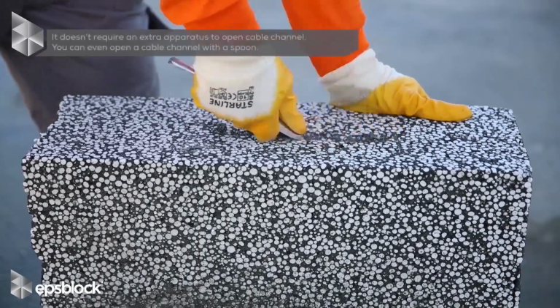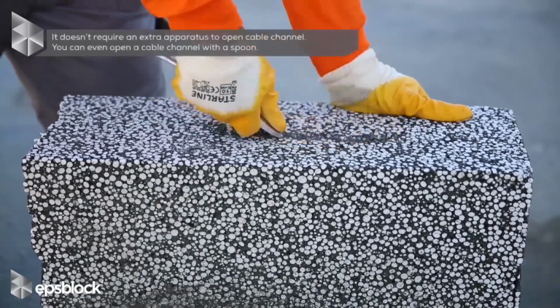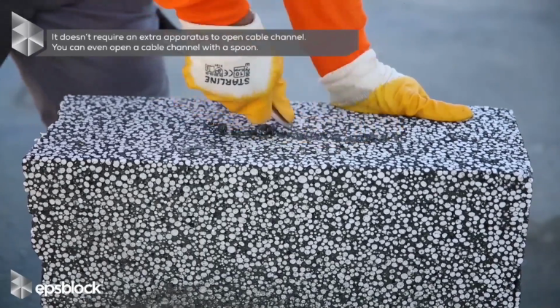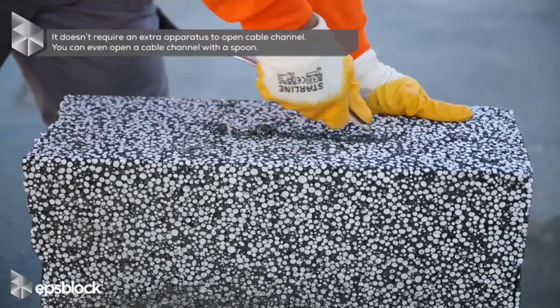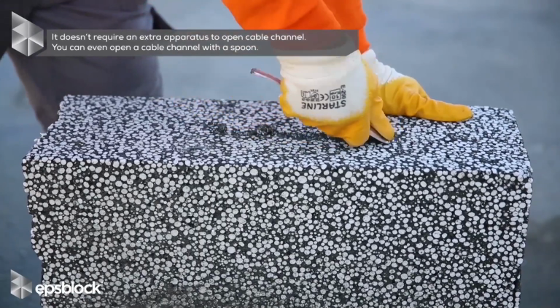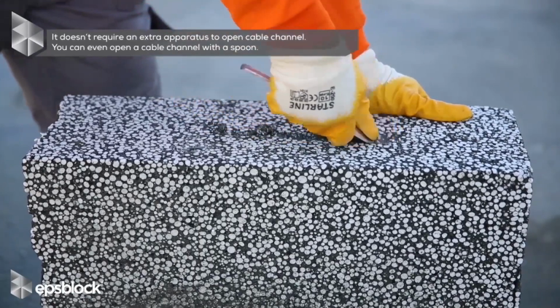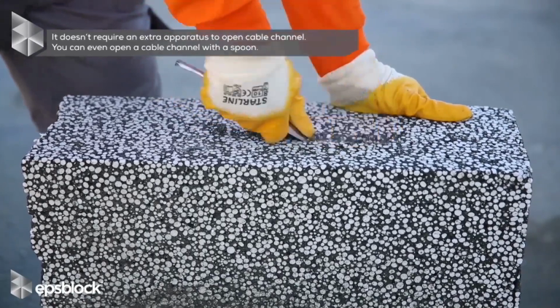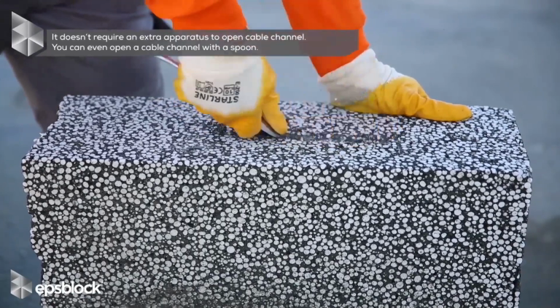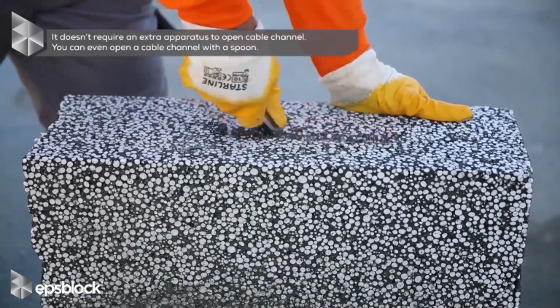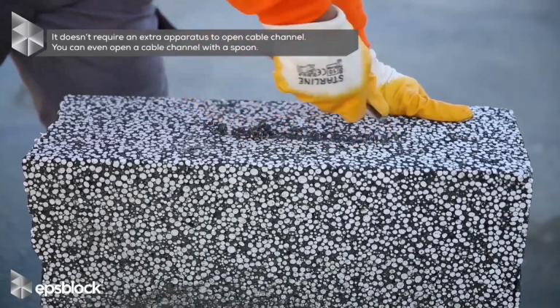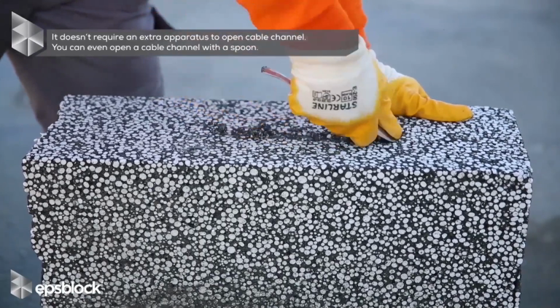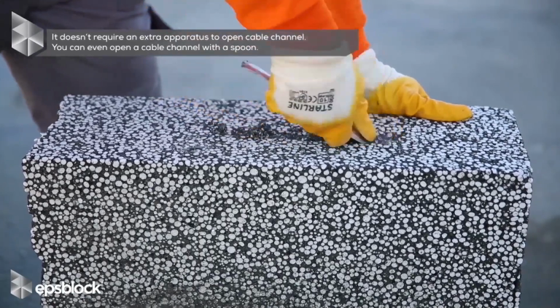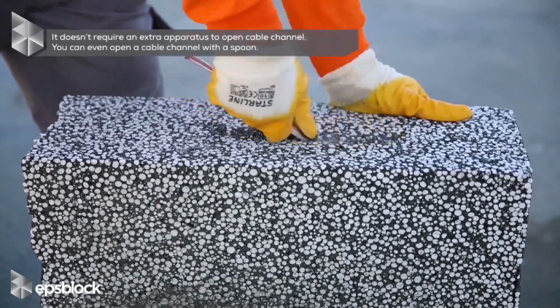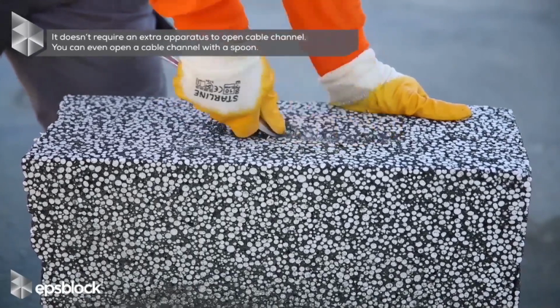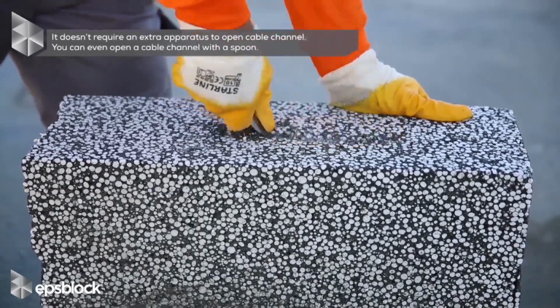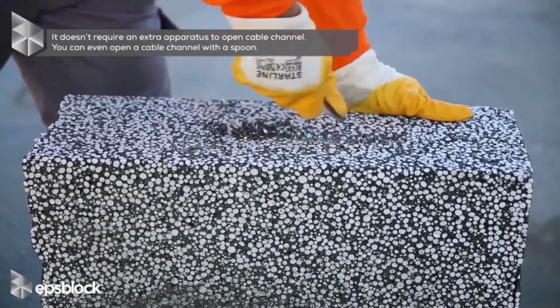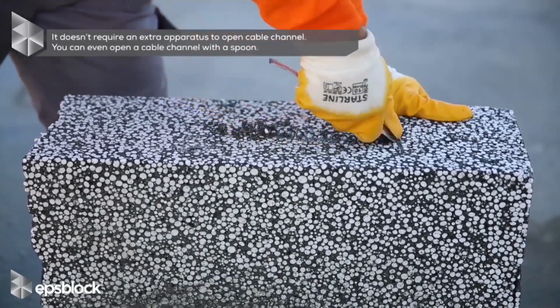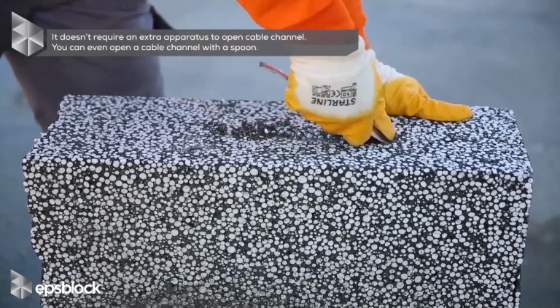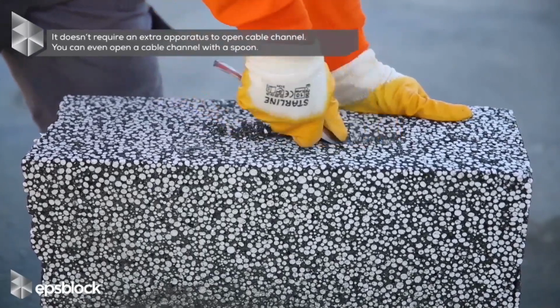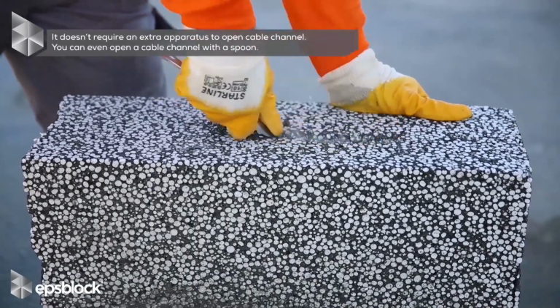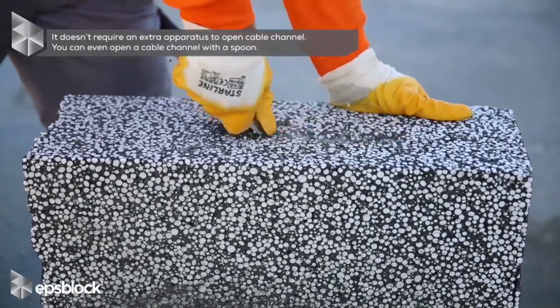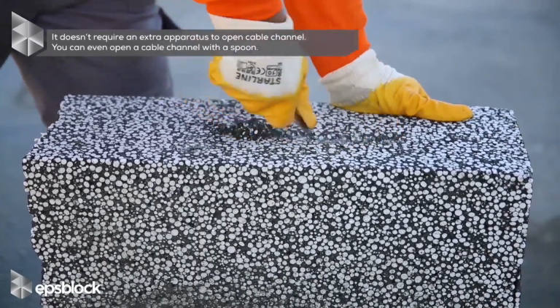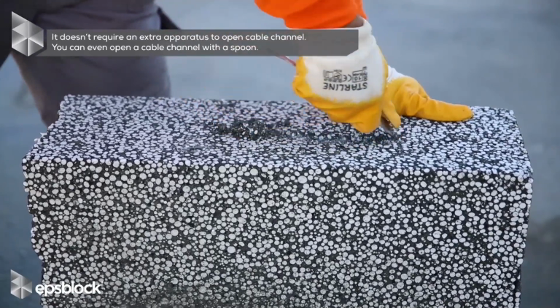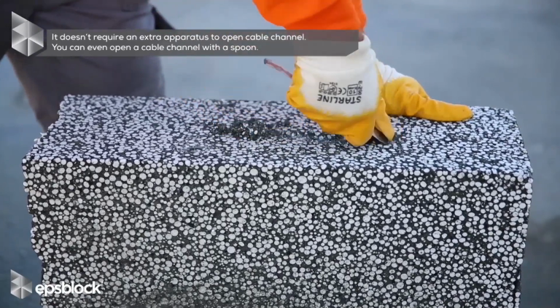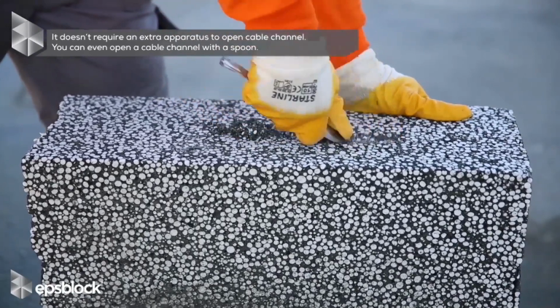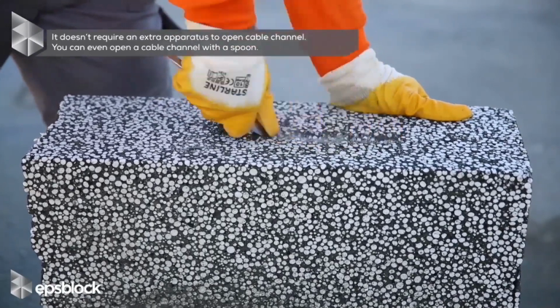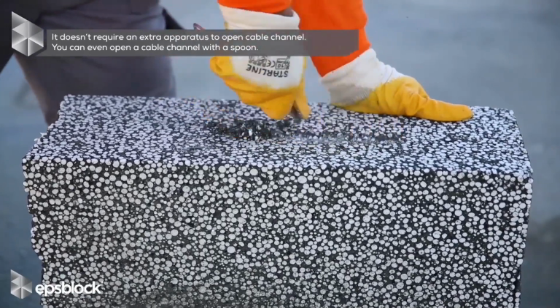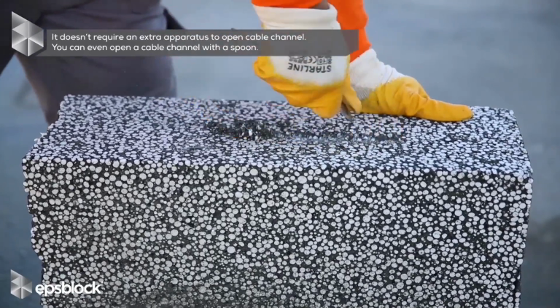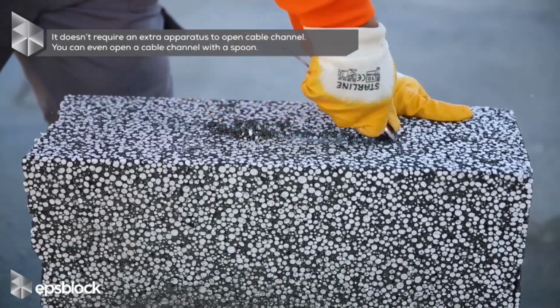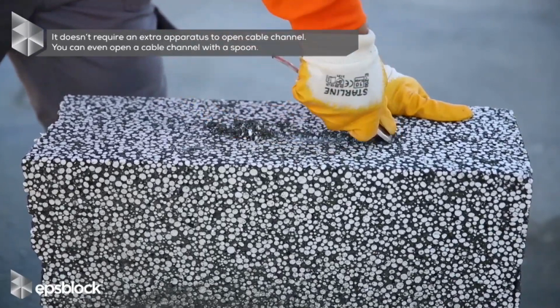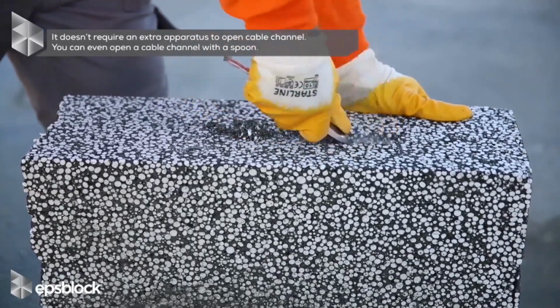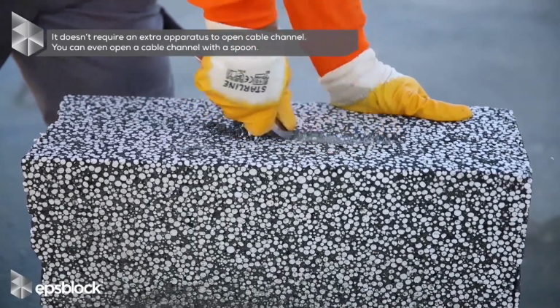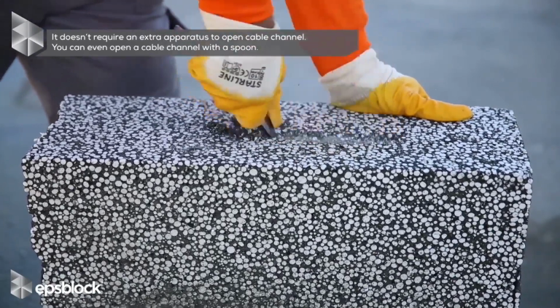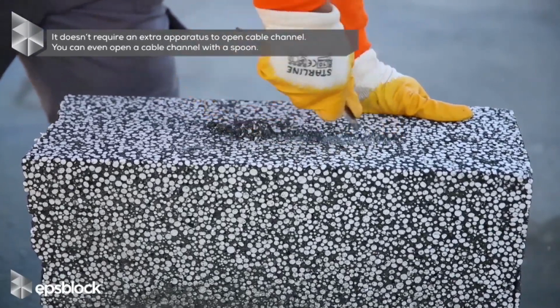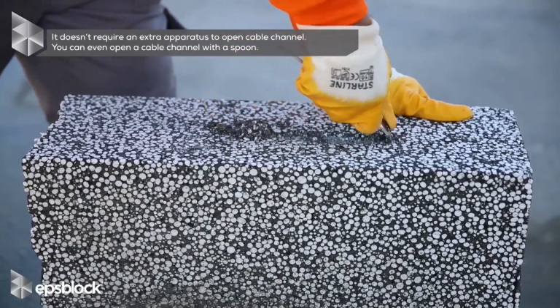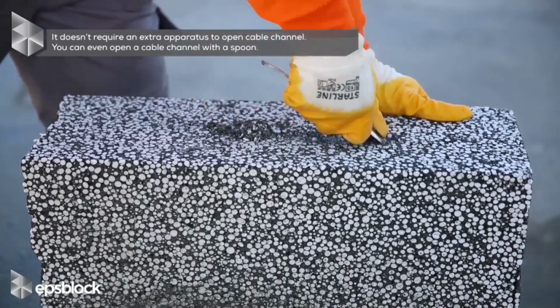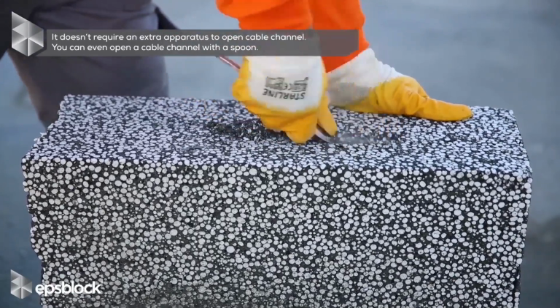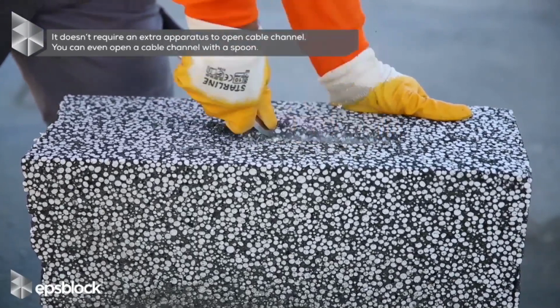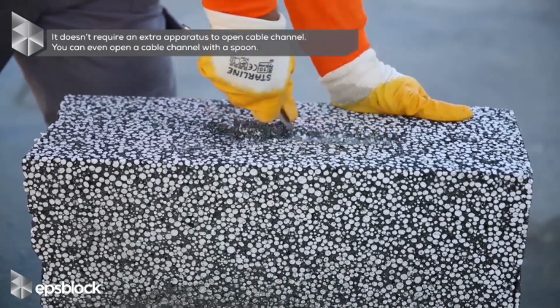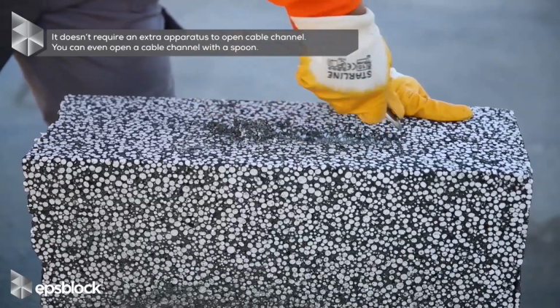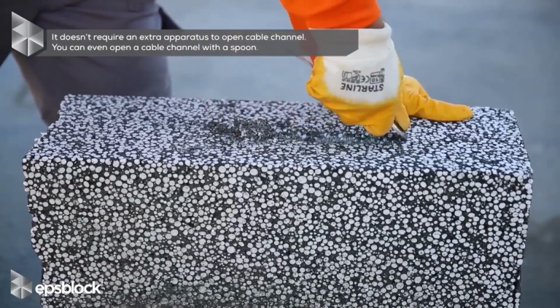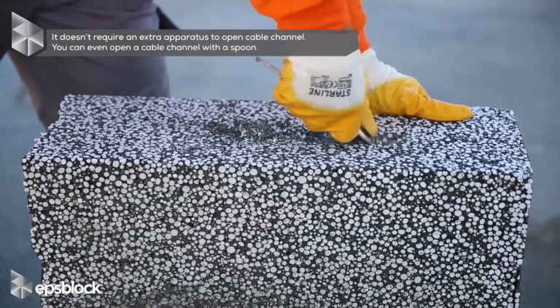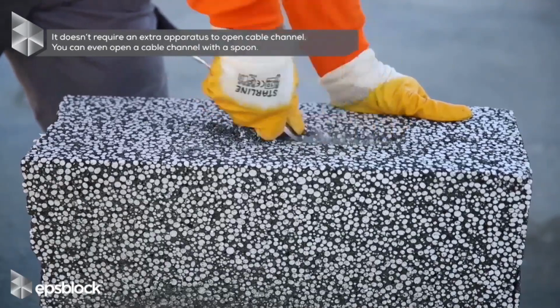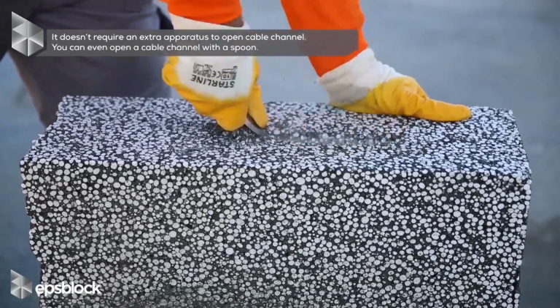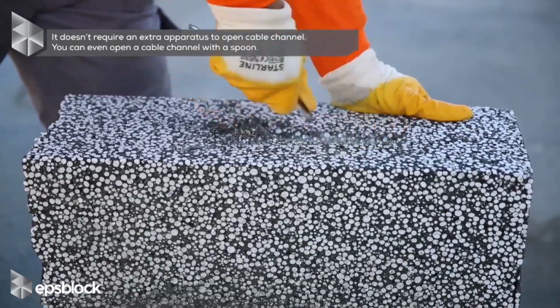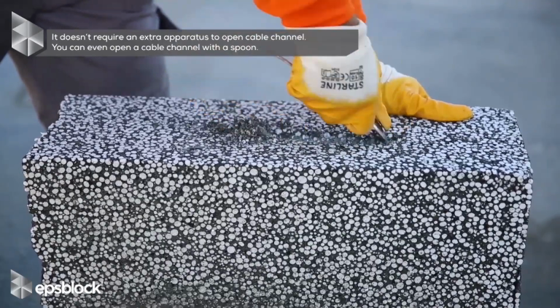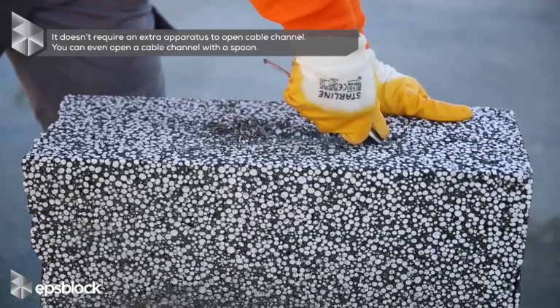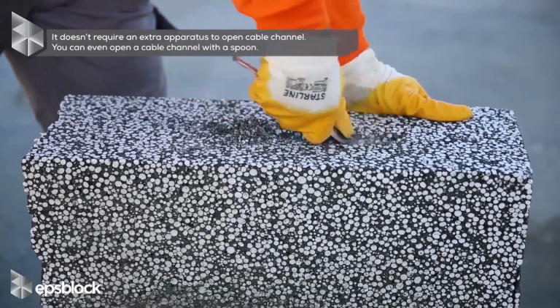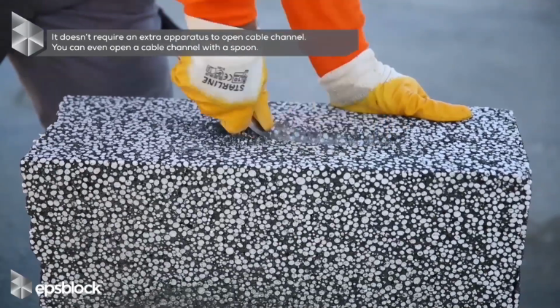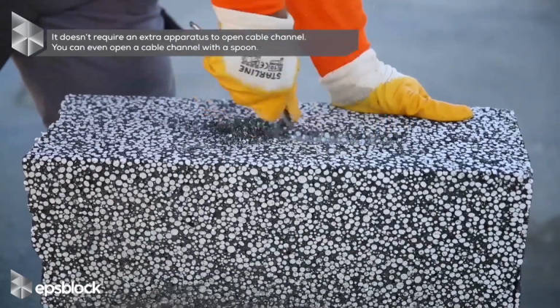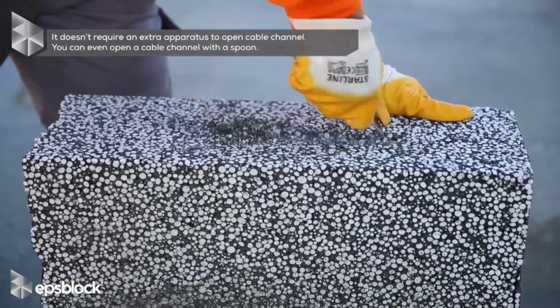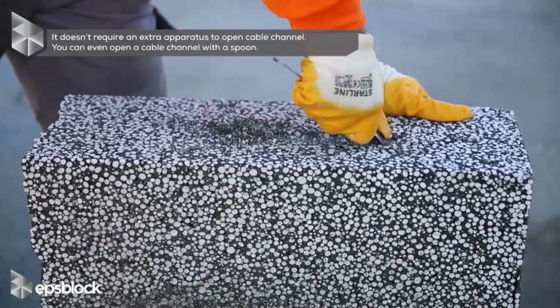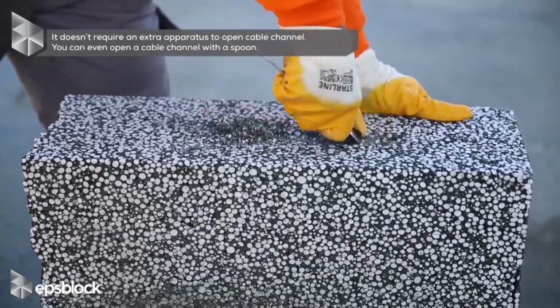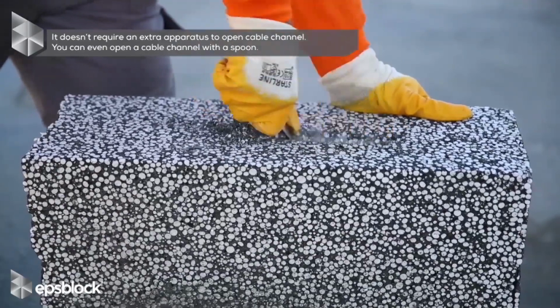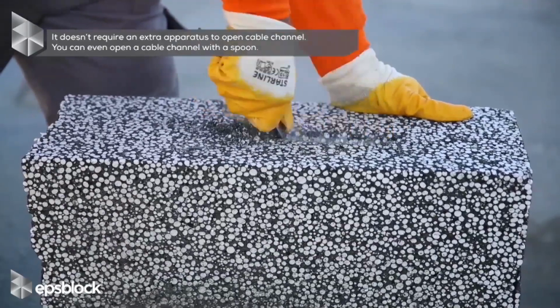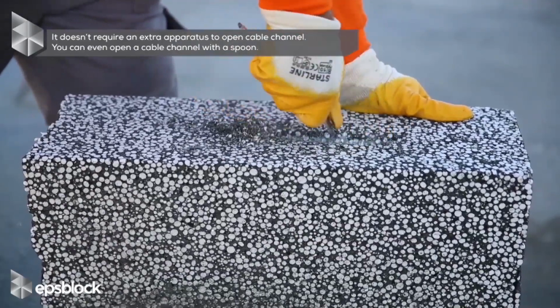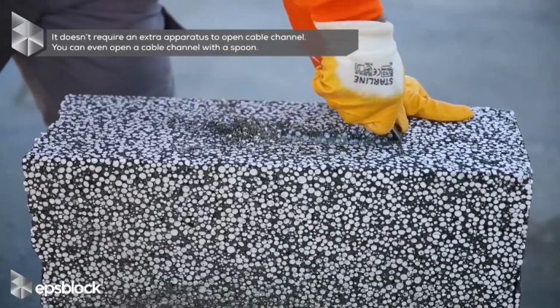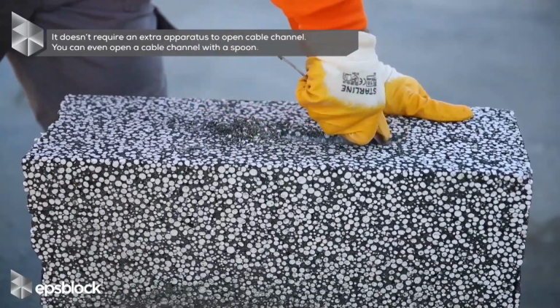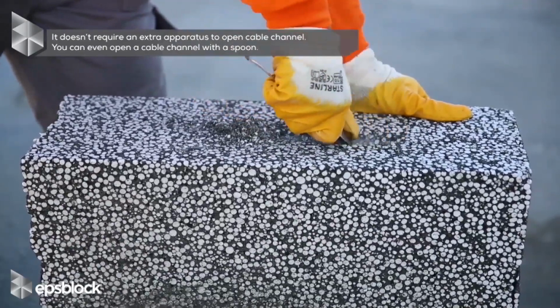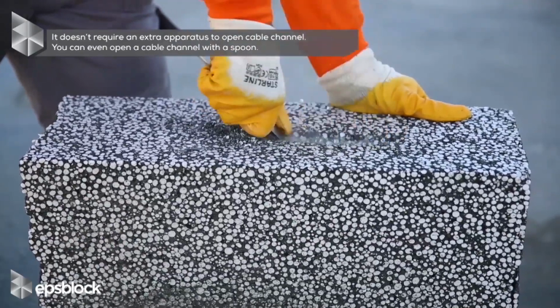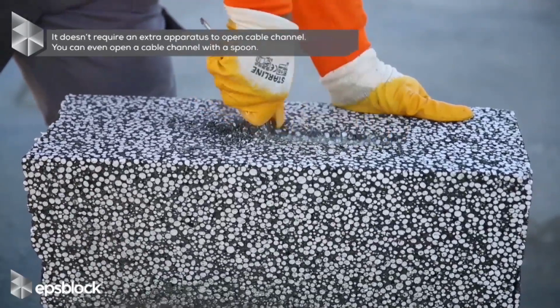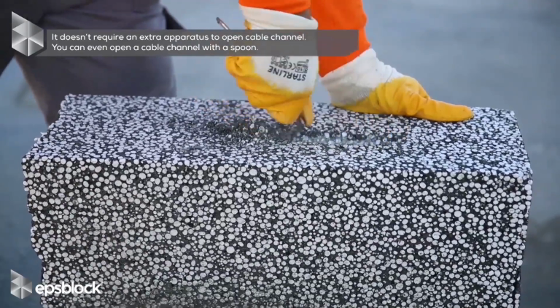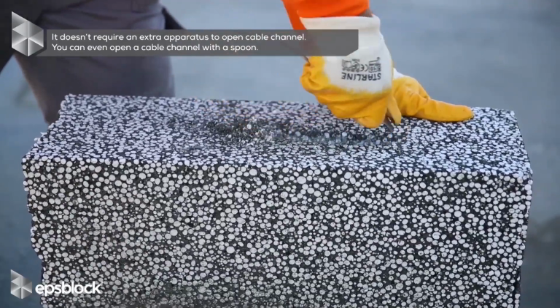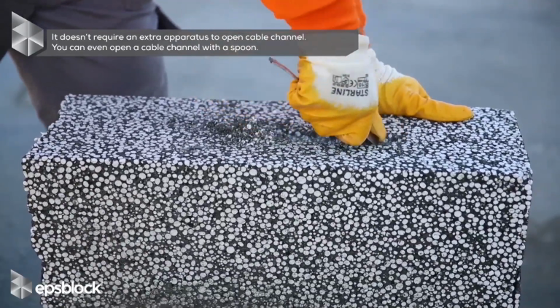It doesn't require an extra apparatus to open a cable channel. You can even open a cable channel with a spoon.